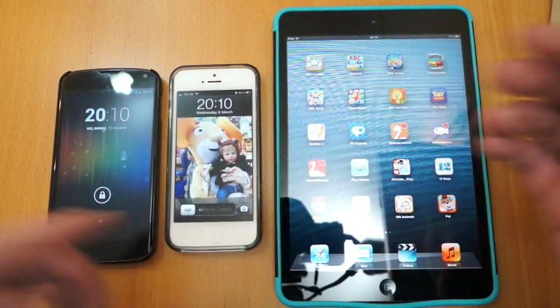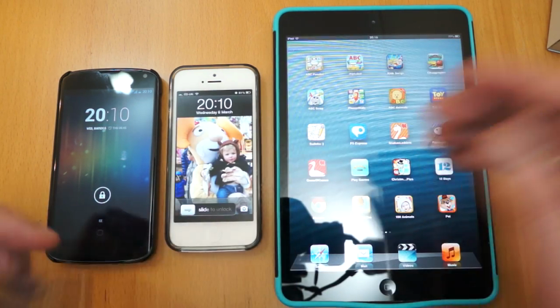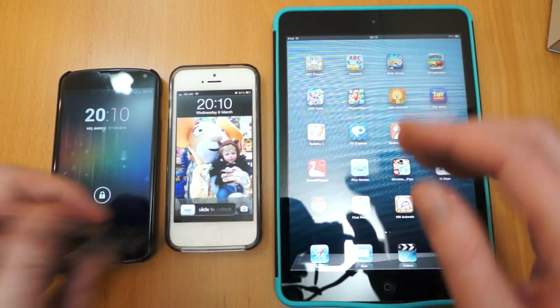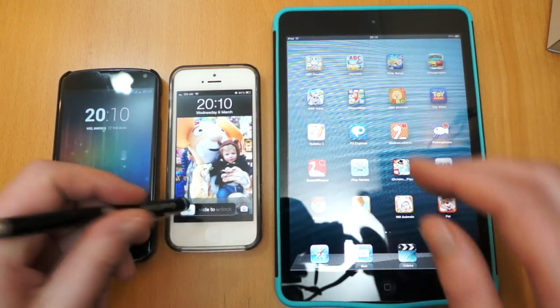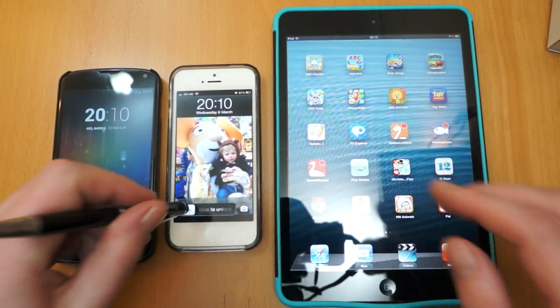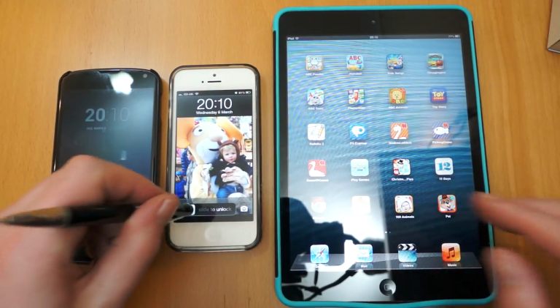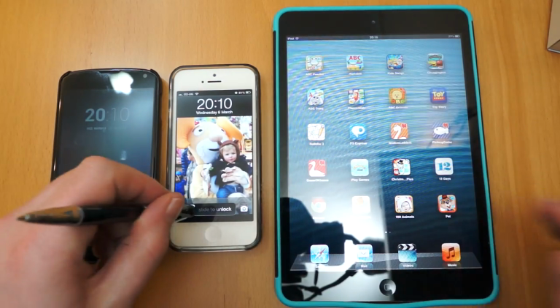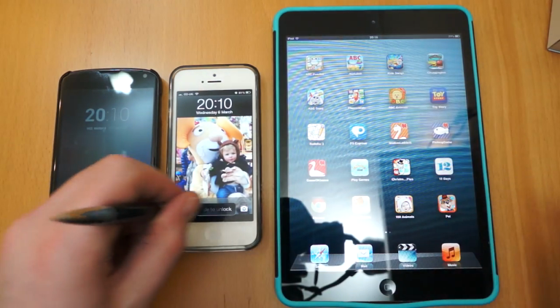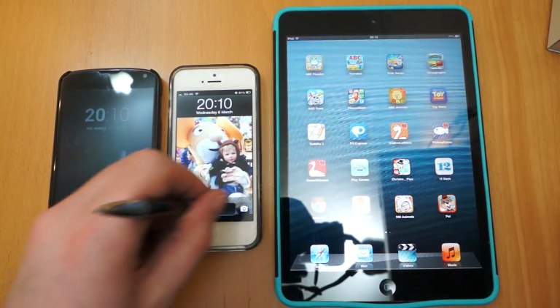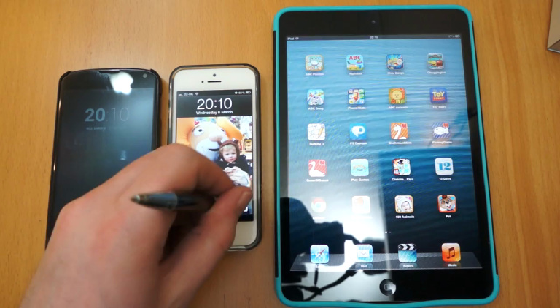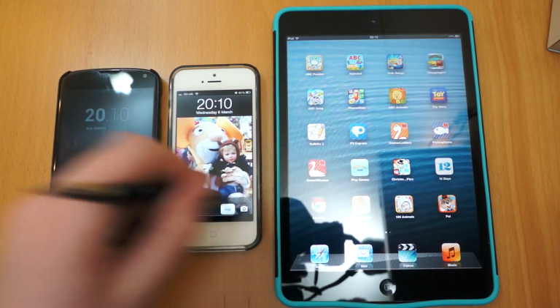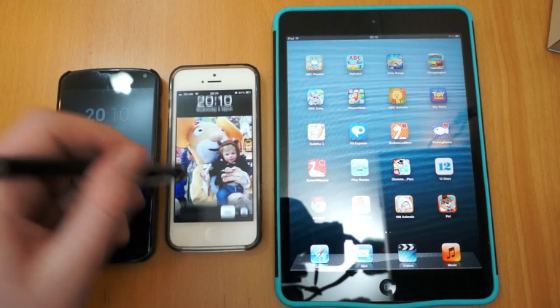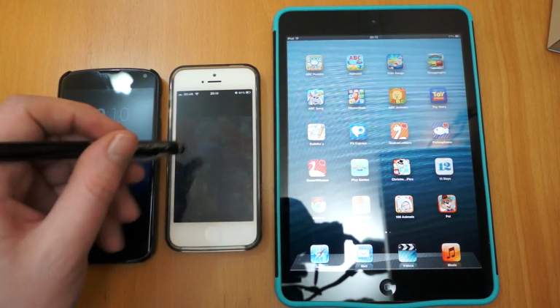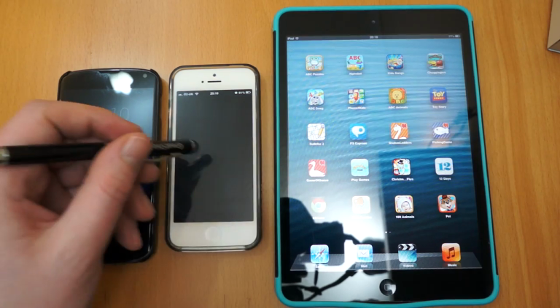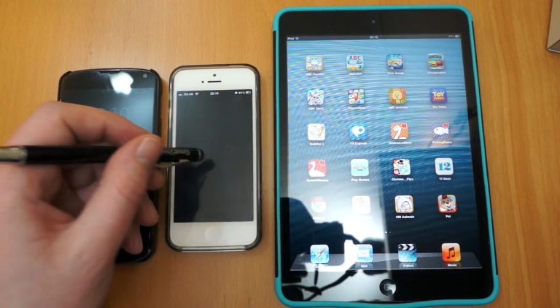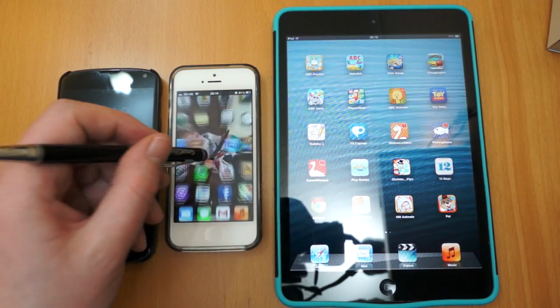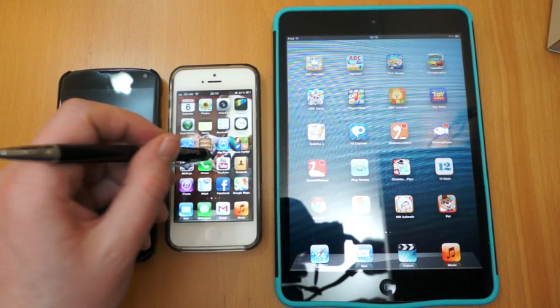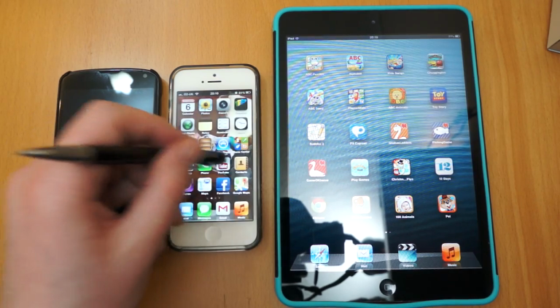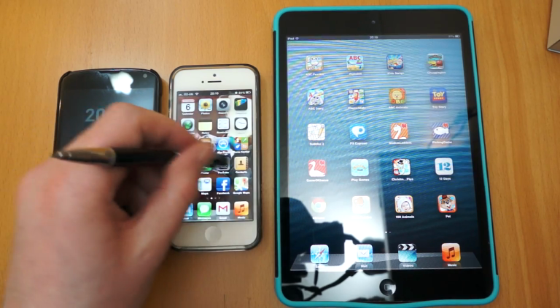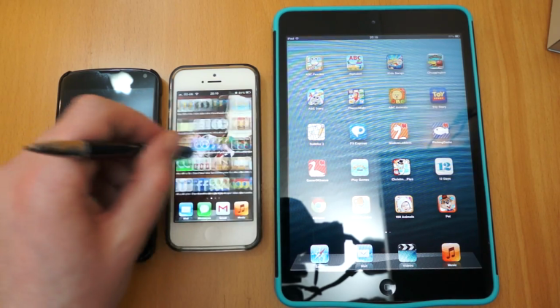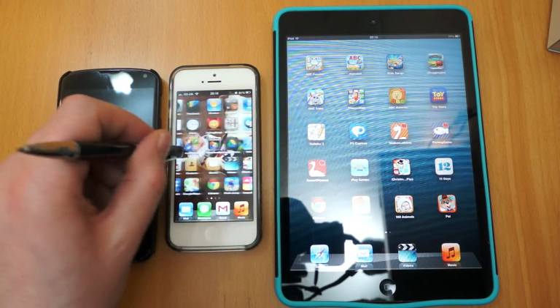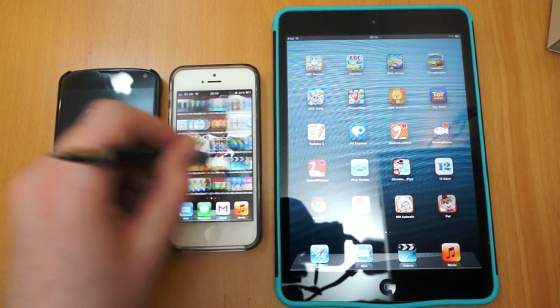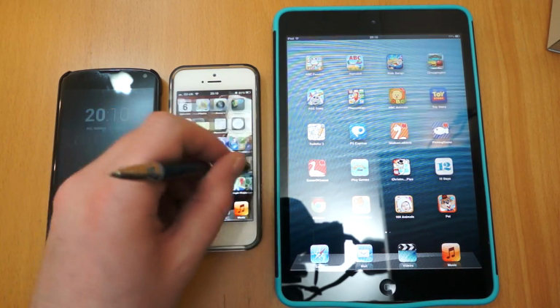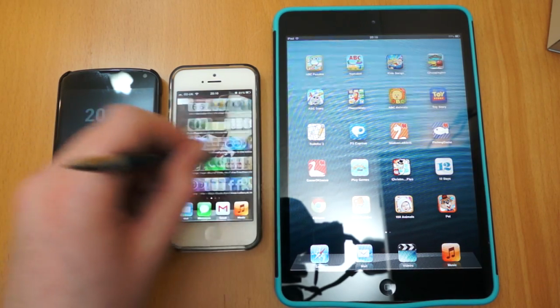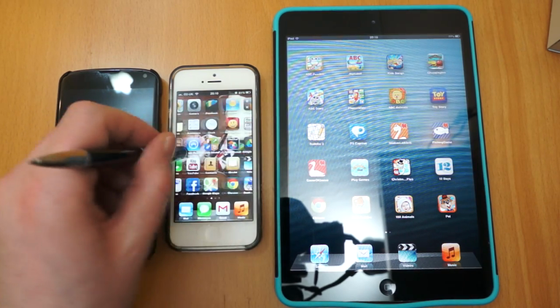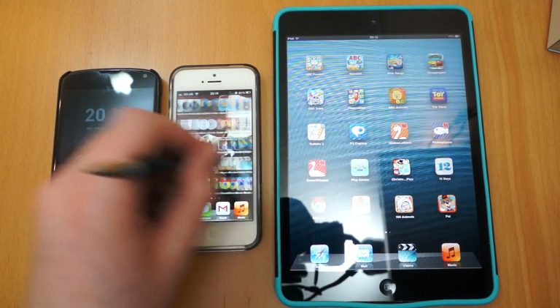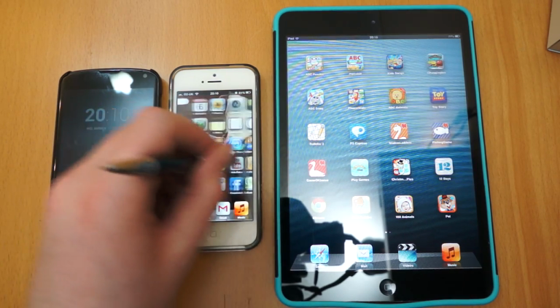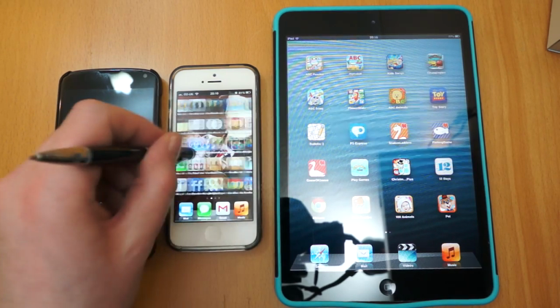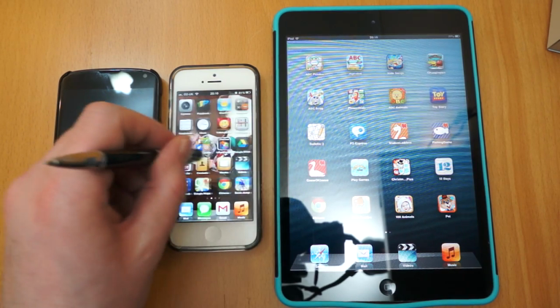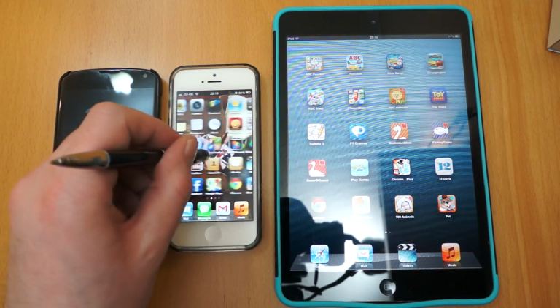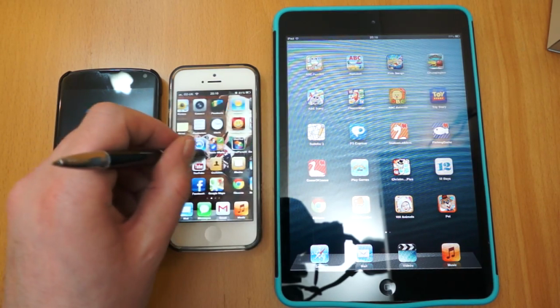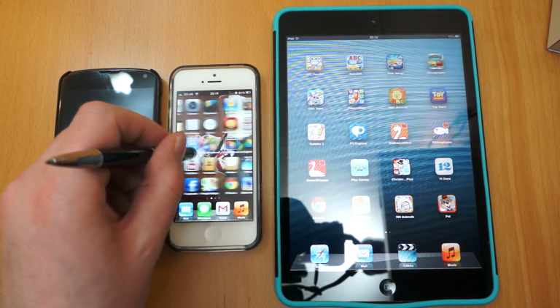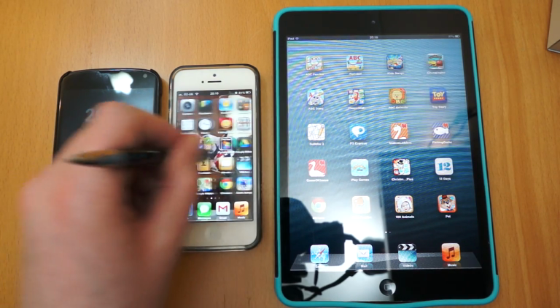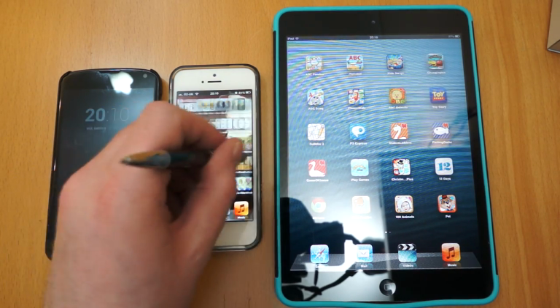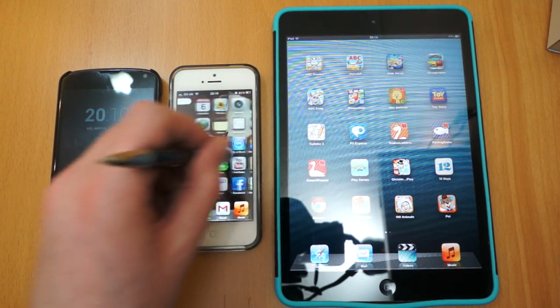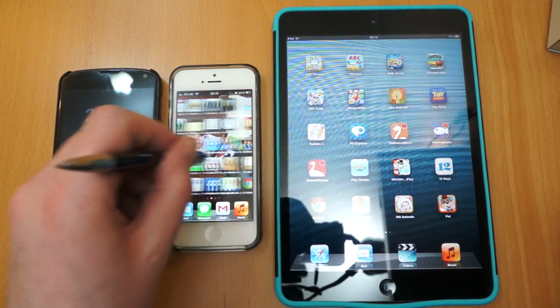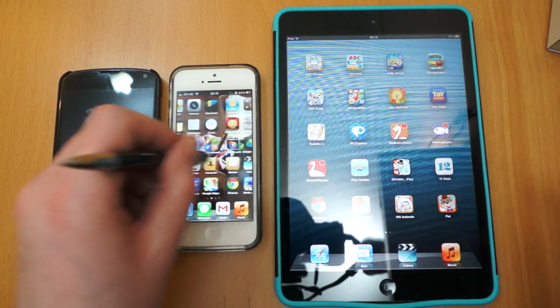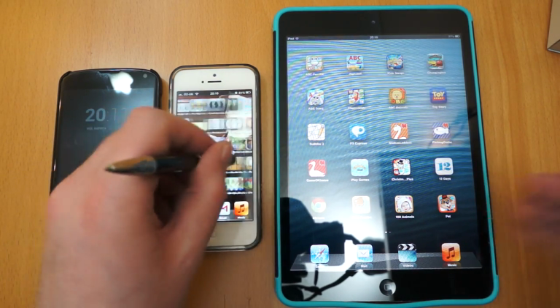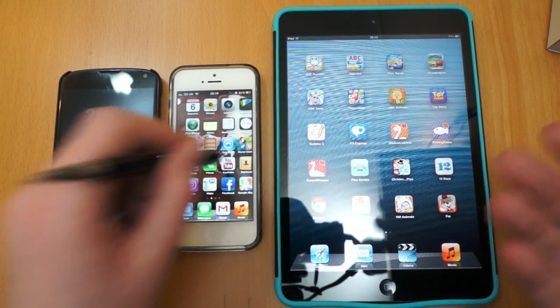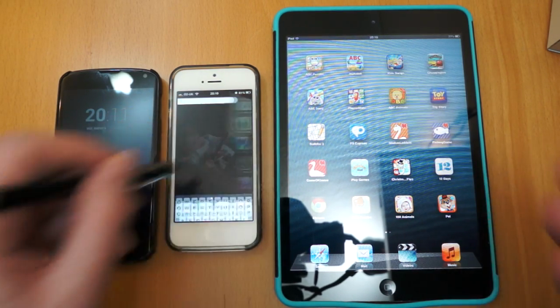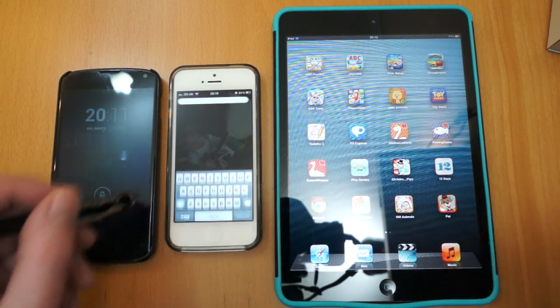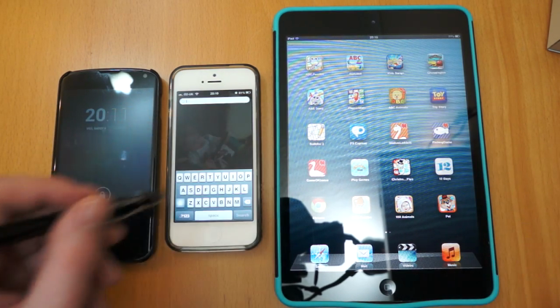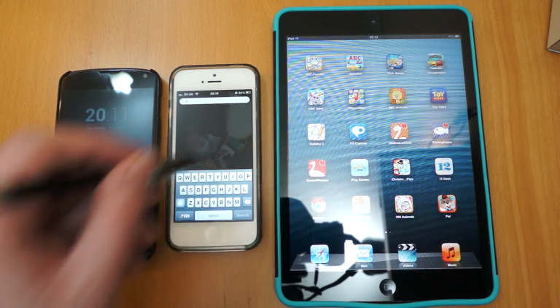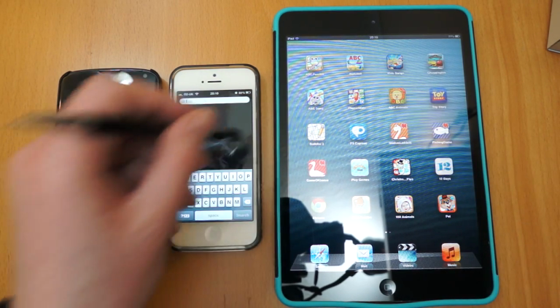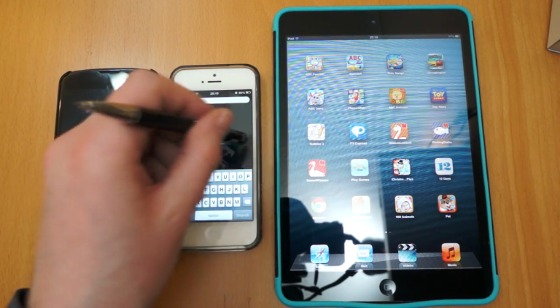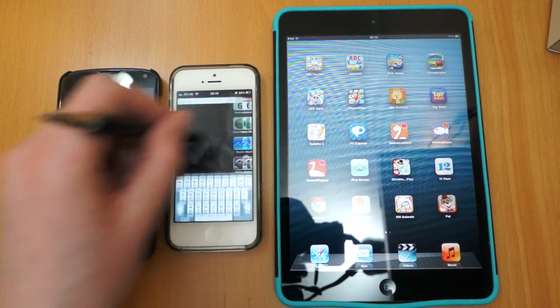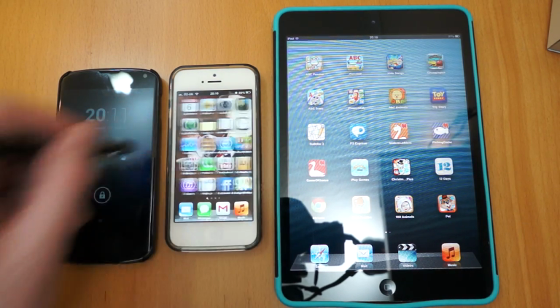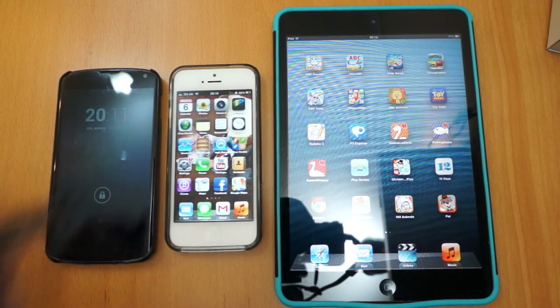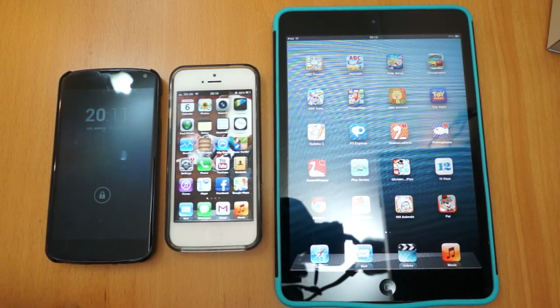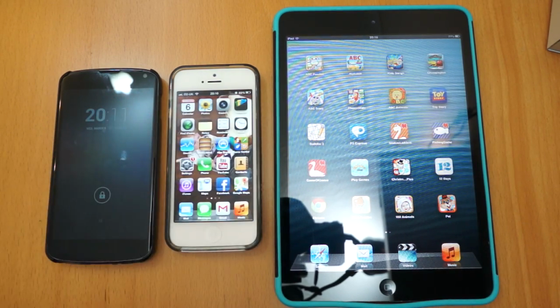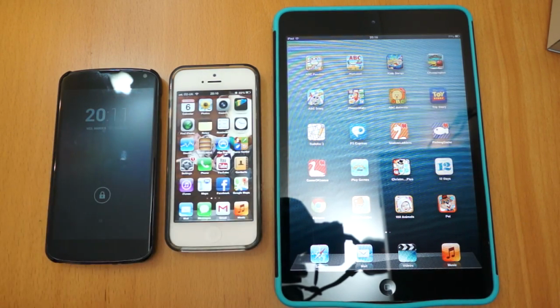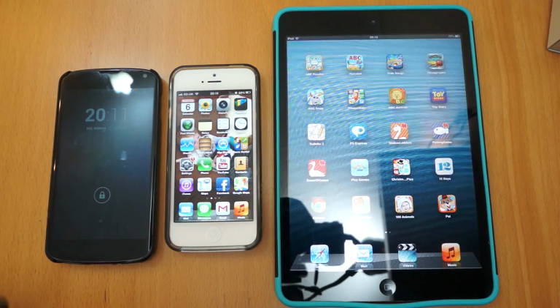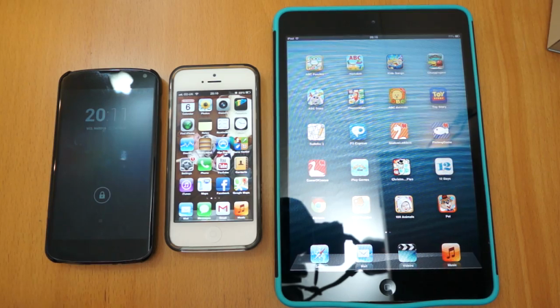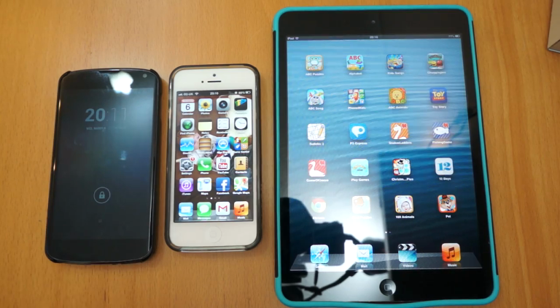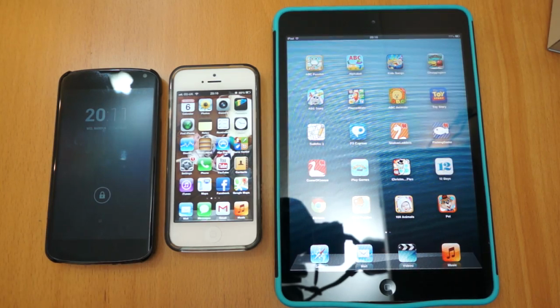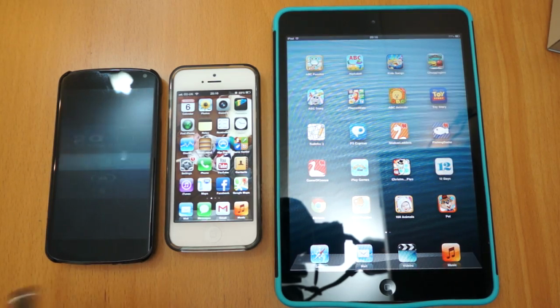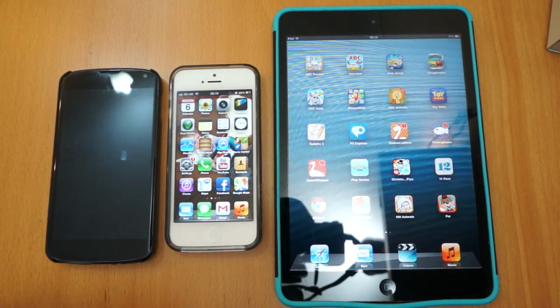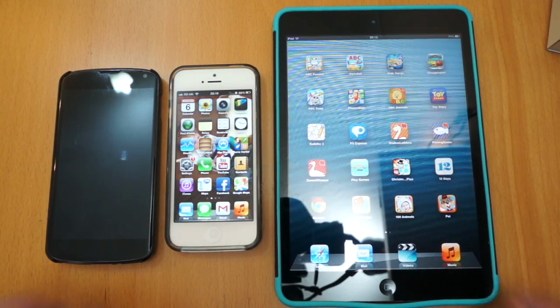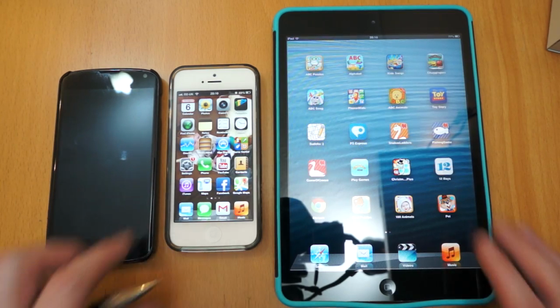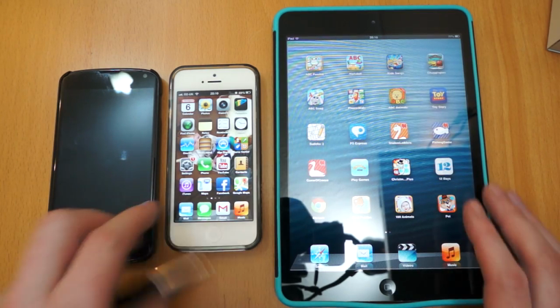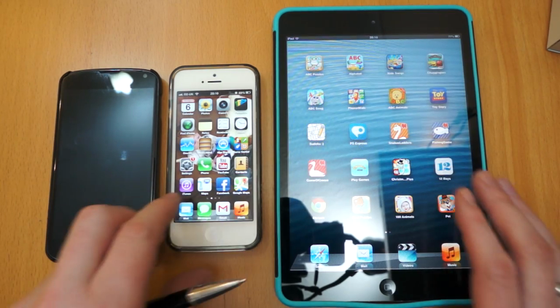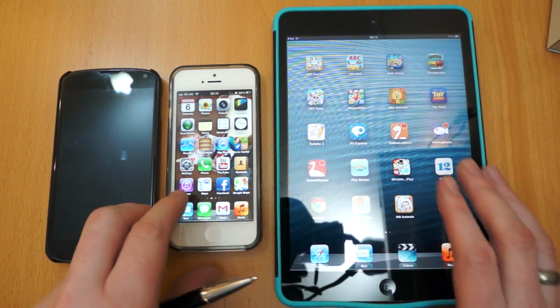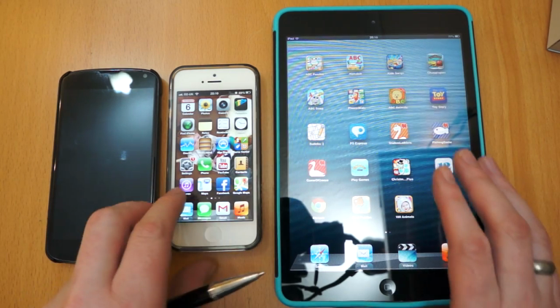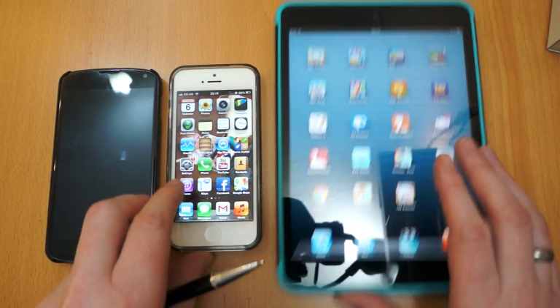Here's the iPhone 5 — exactly the same, works exactly the same. If anything the screen is a little bit smoother on the iPhone 5 so it feels even better.